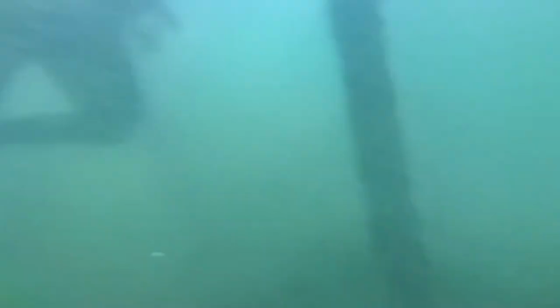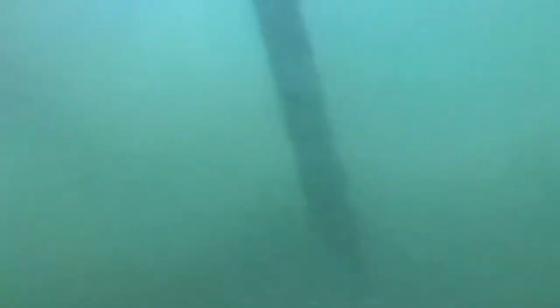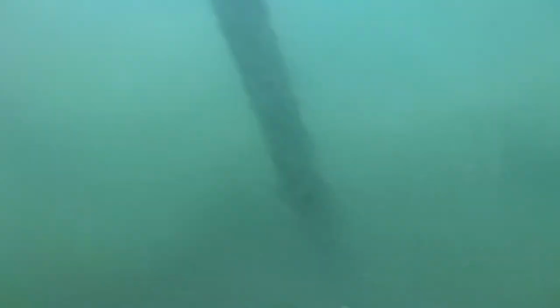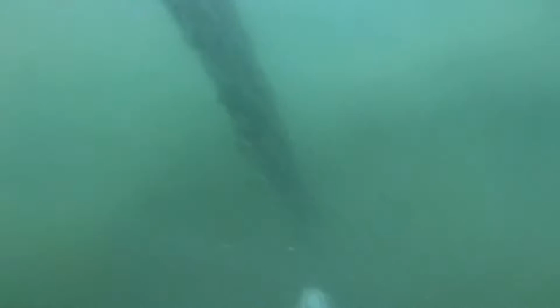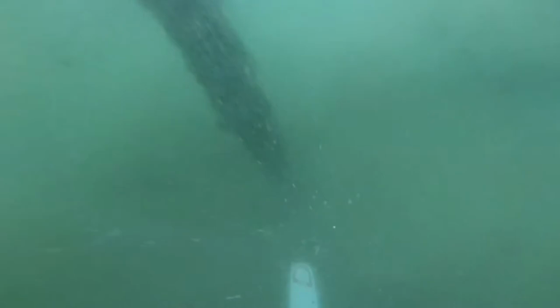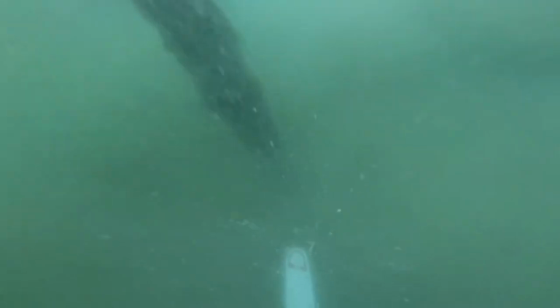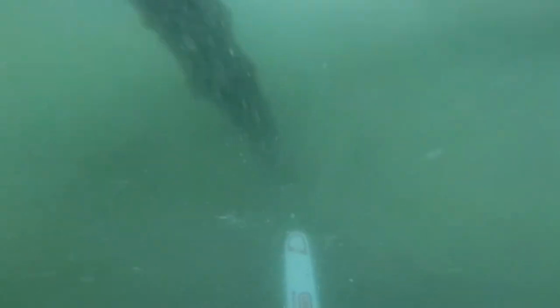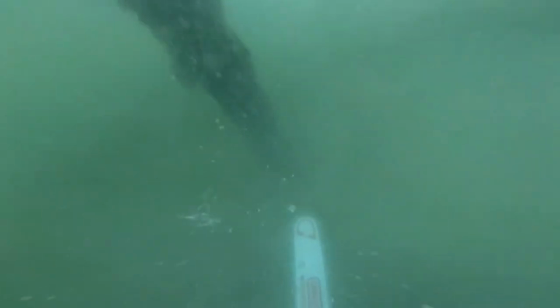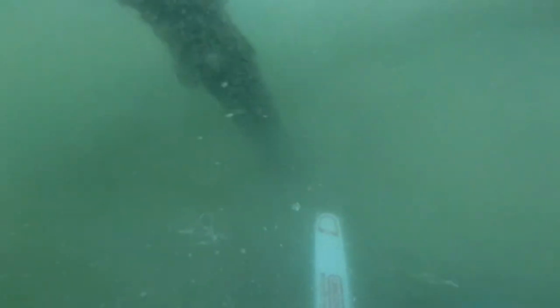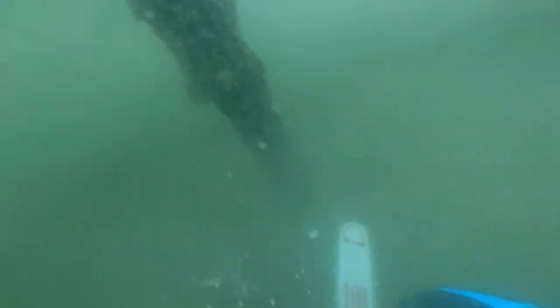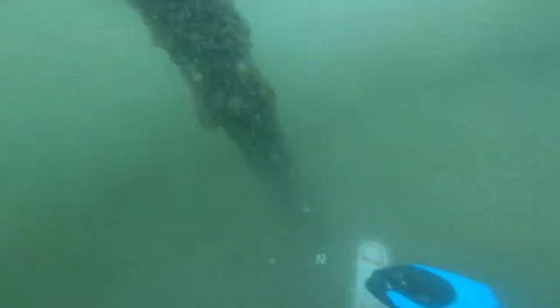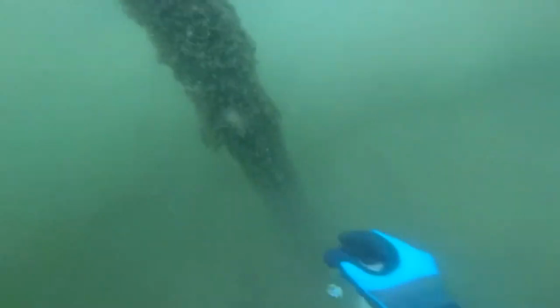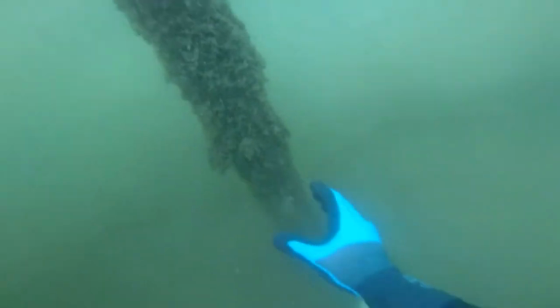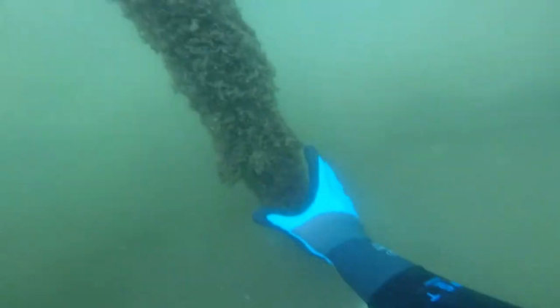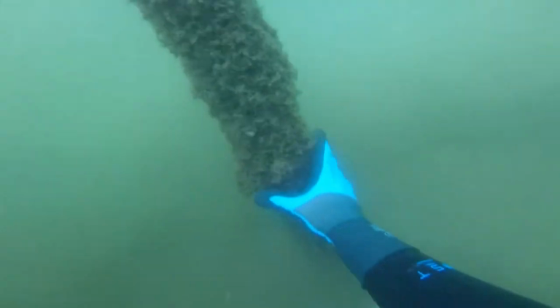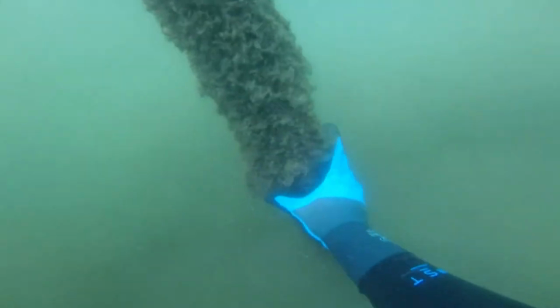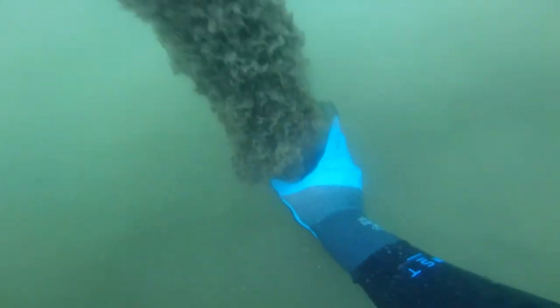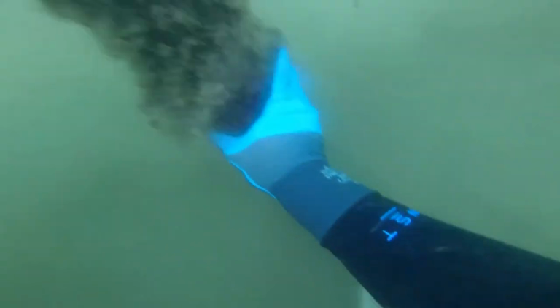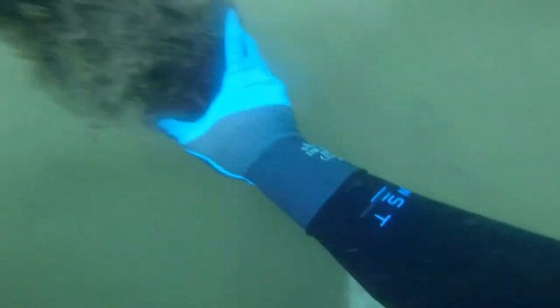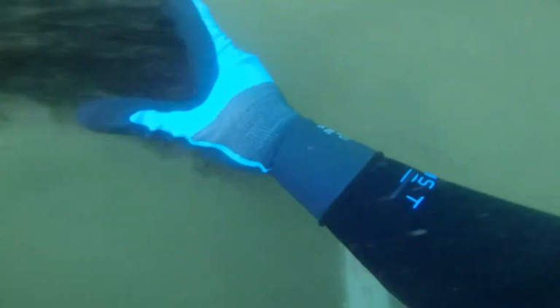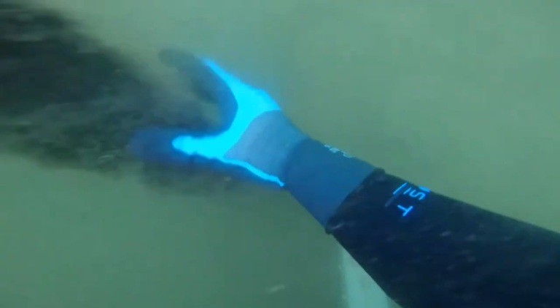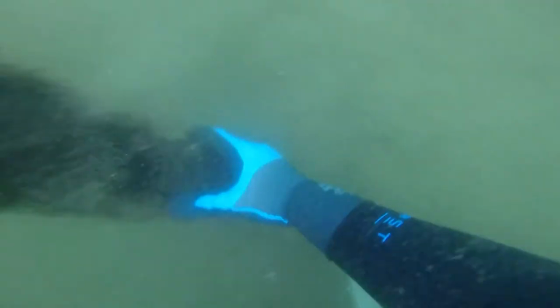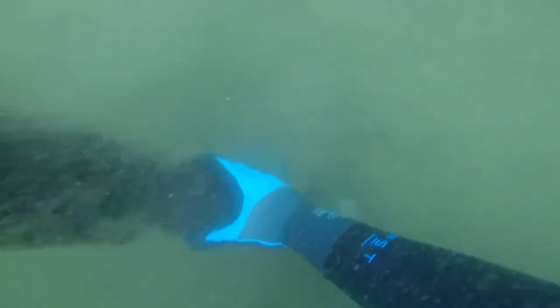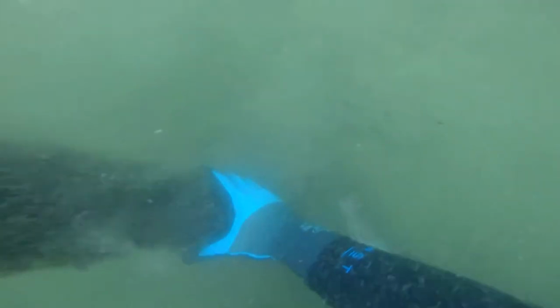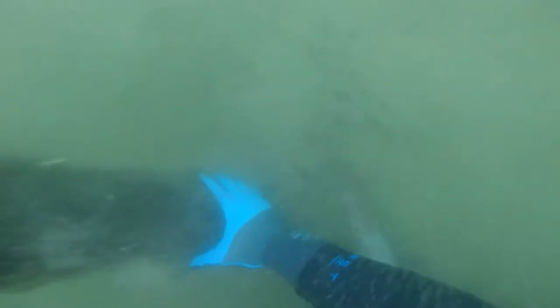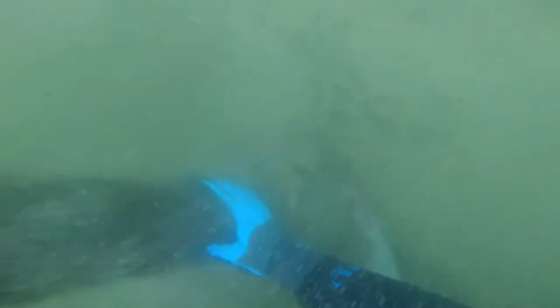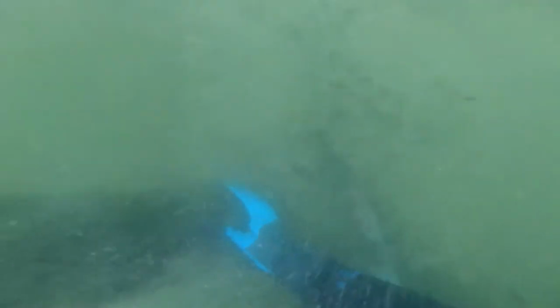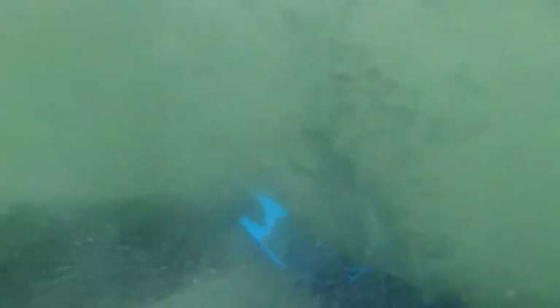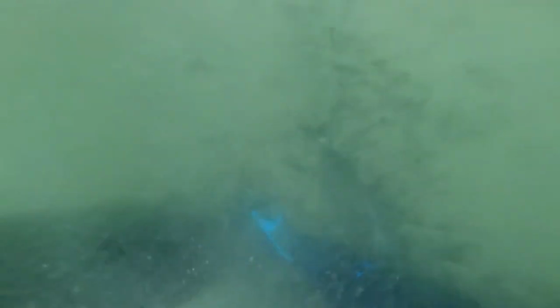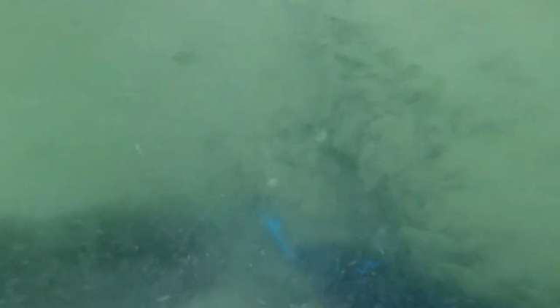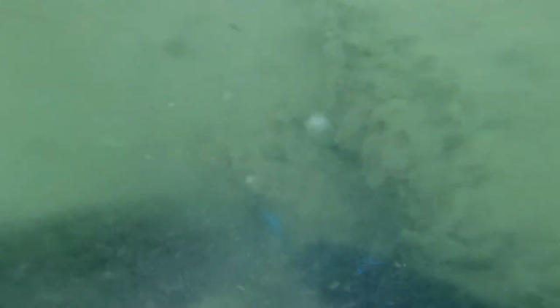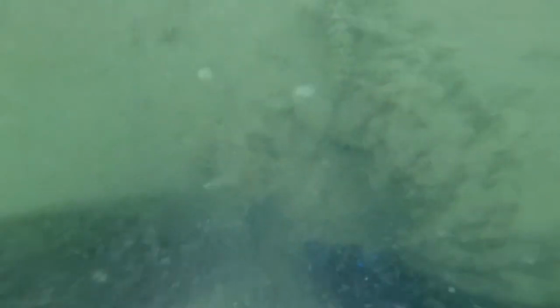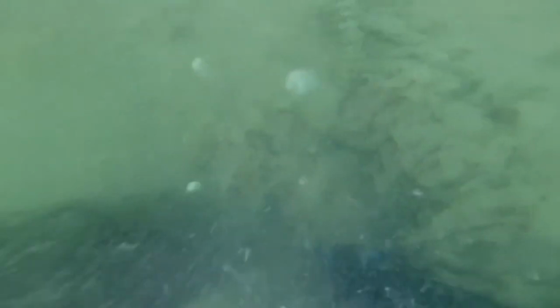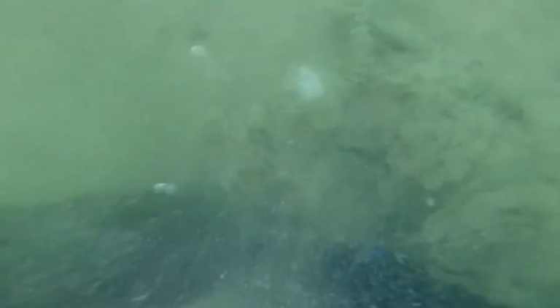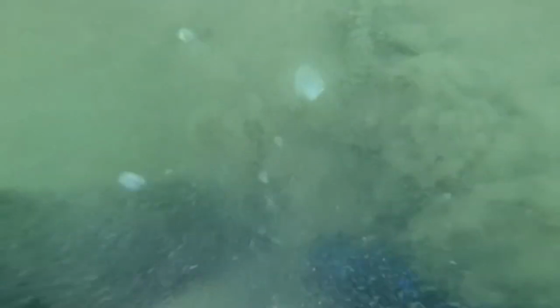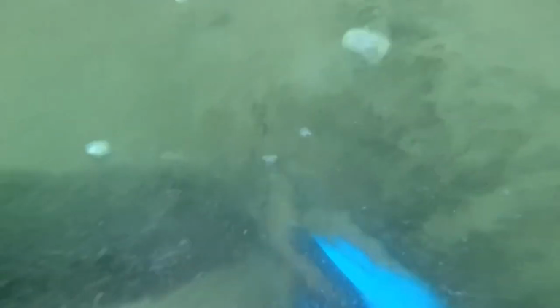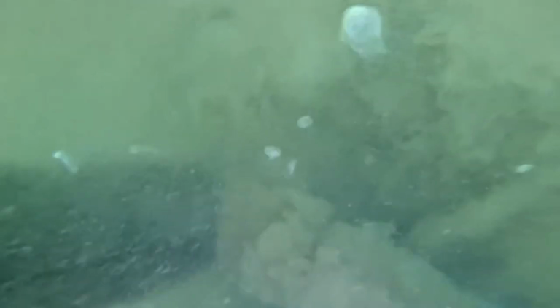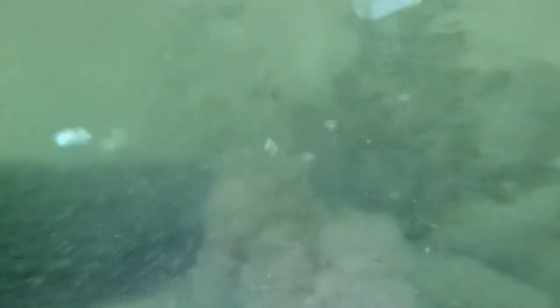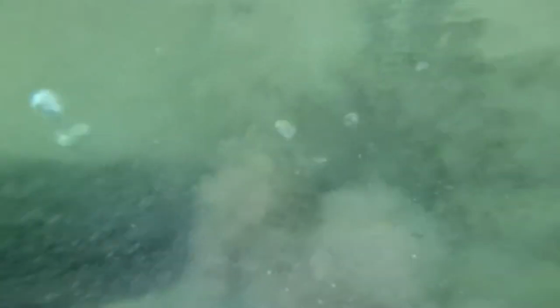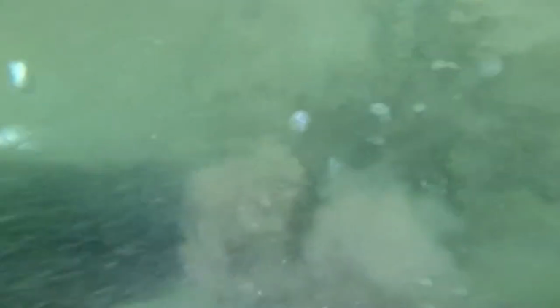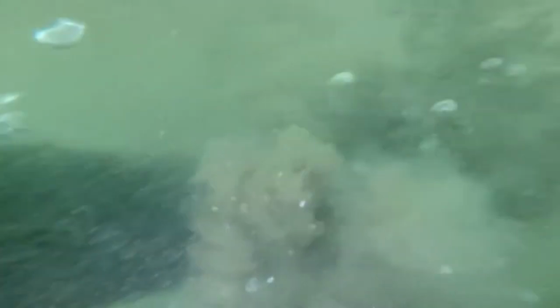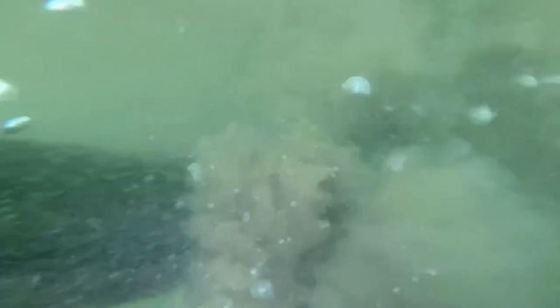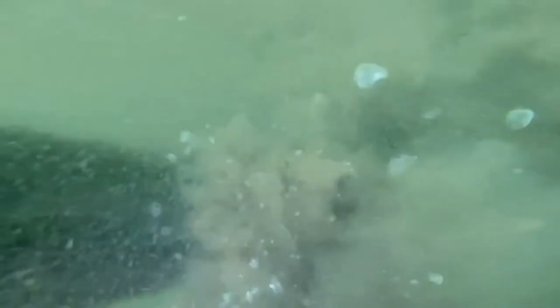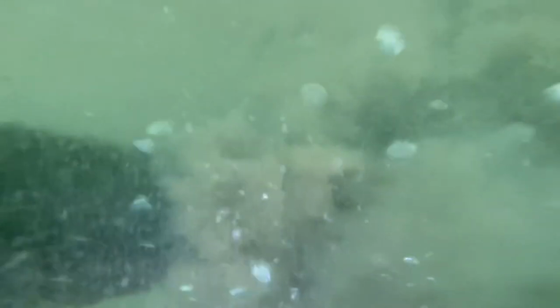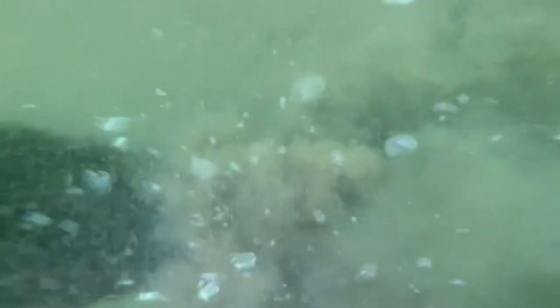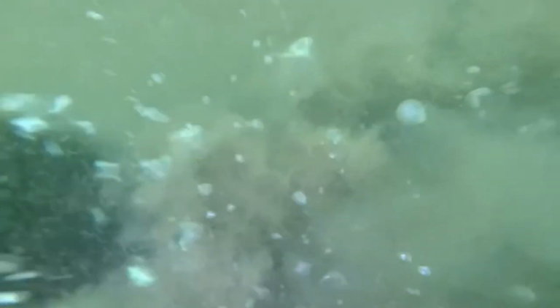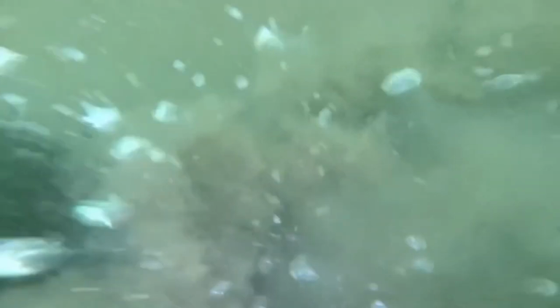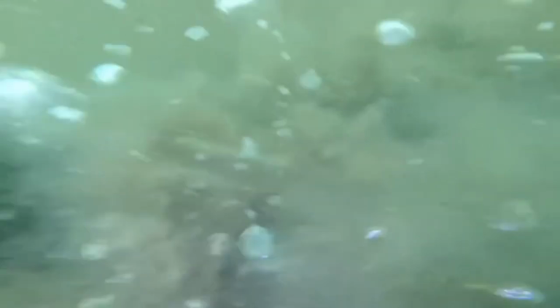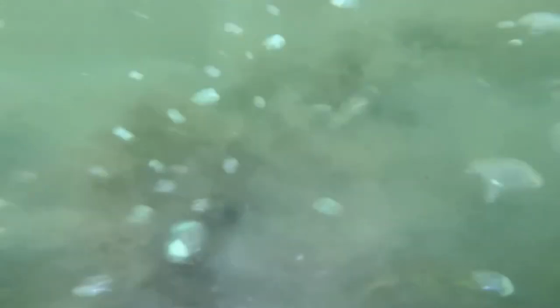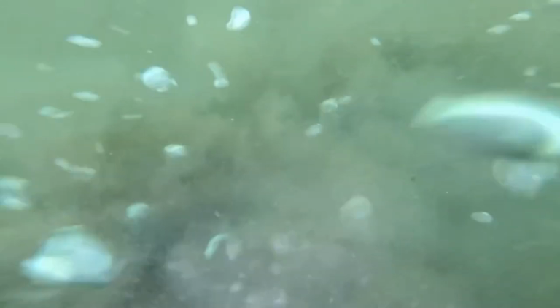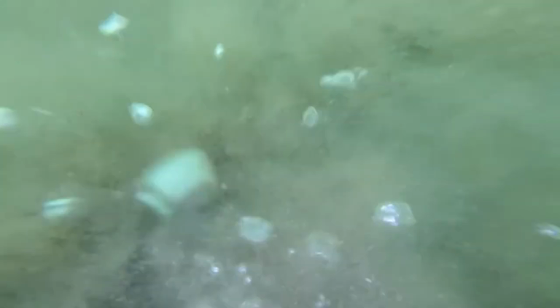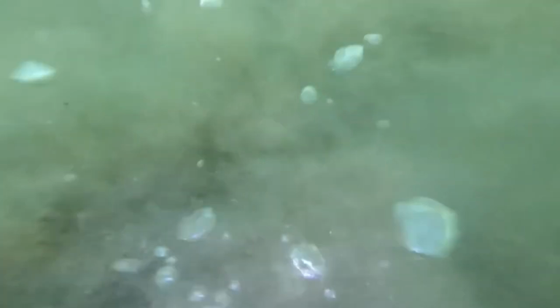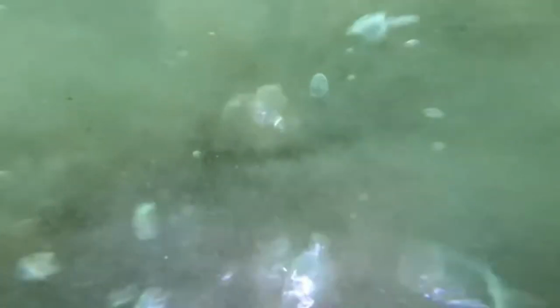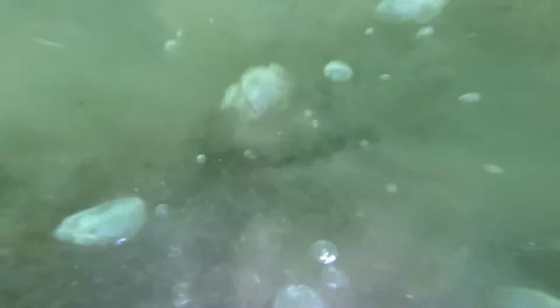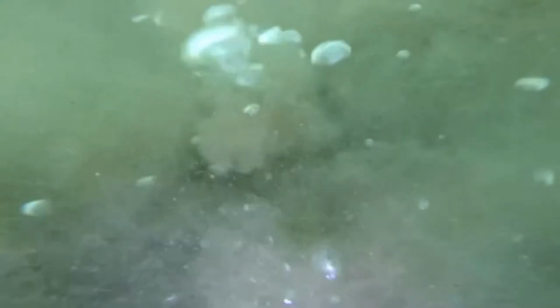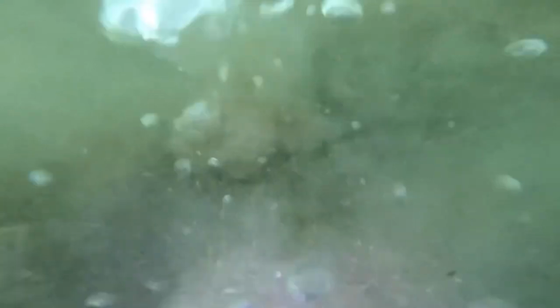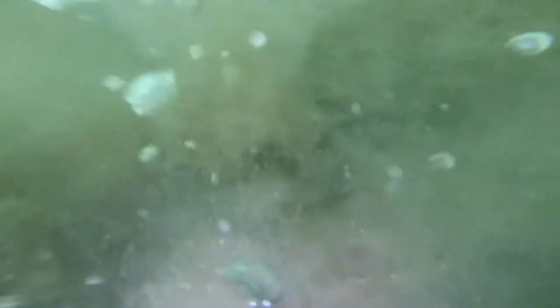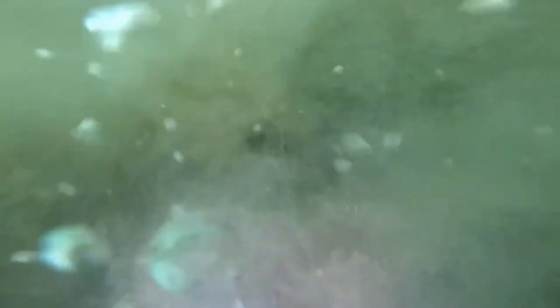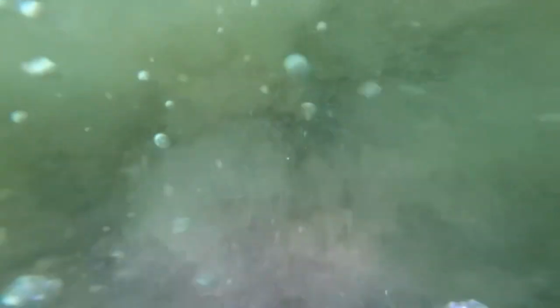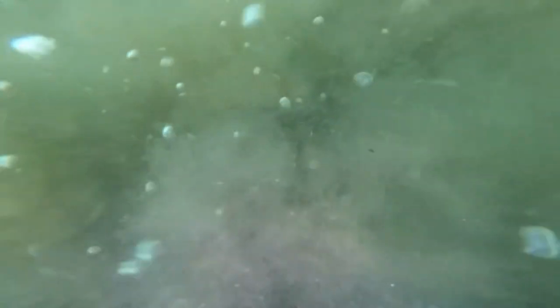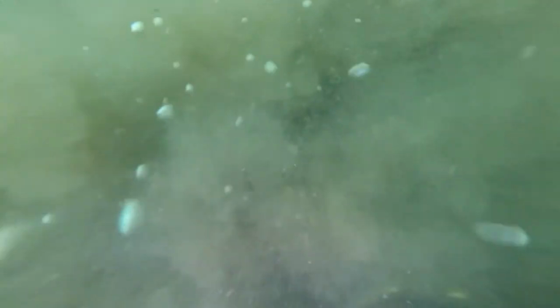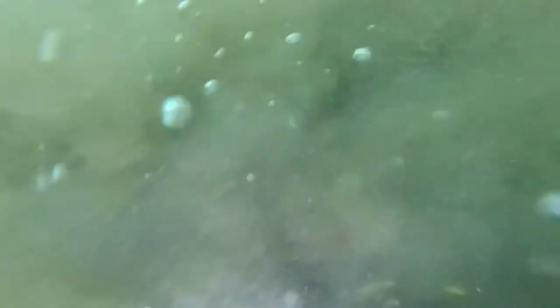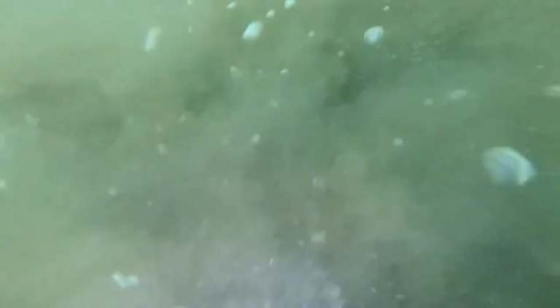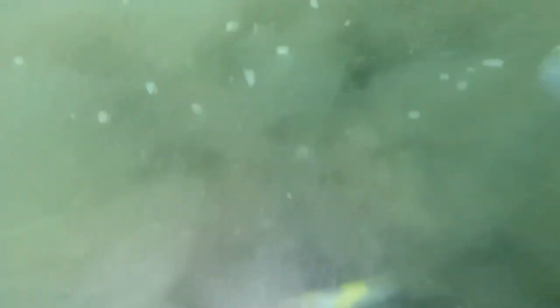CJ here, your favorite scuba diver with Deep South Divers. We are cutting pilings down underwater.